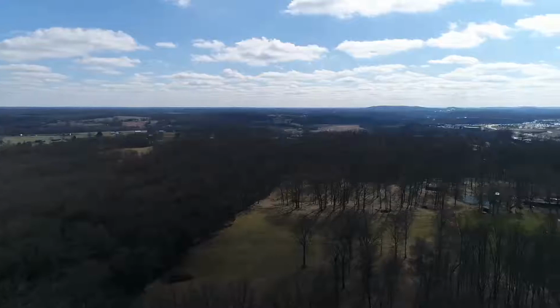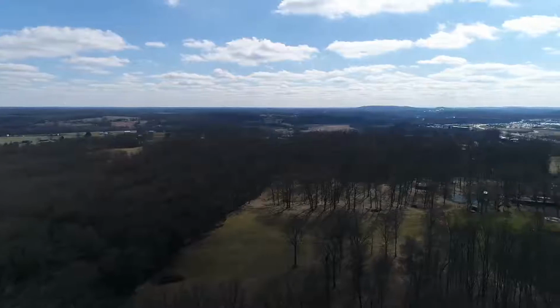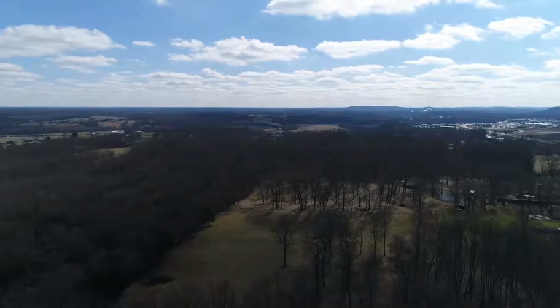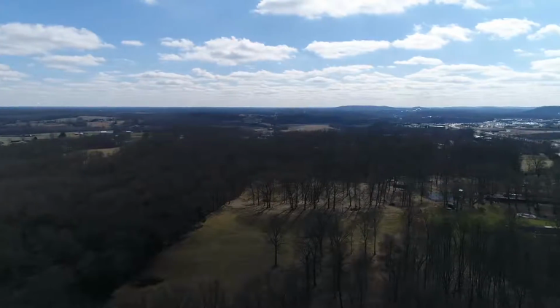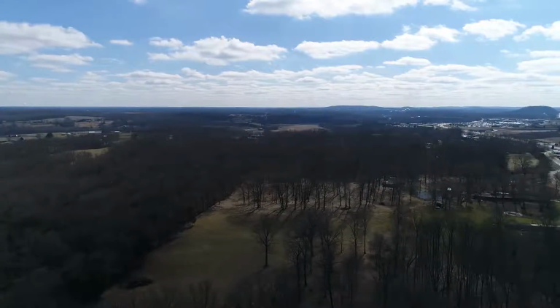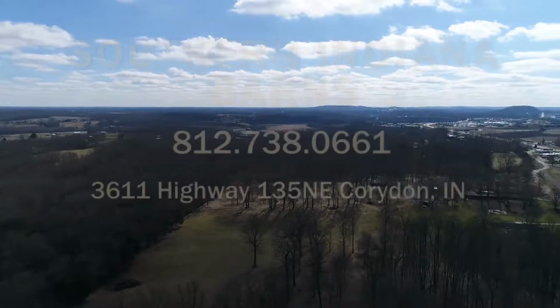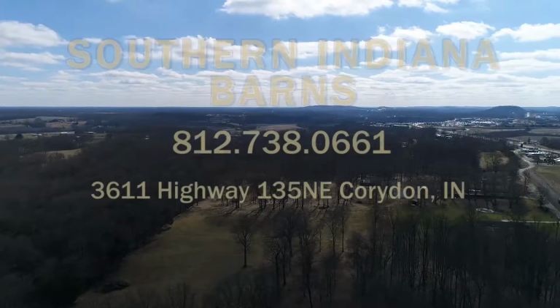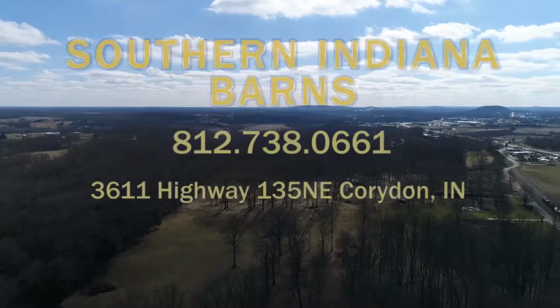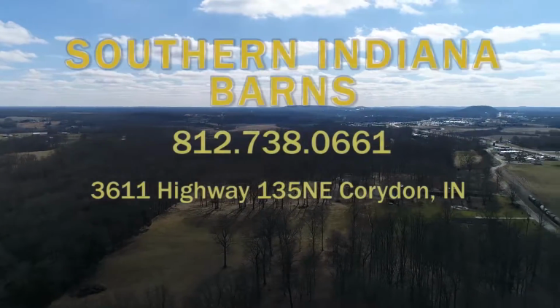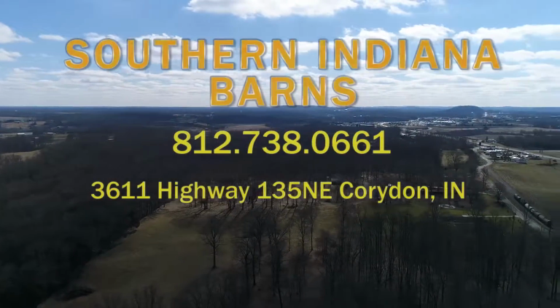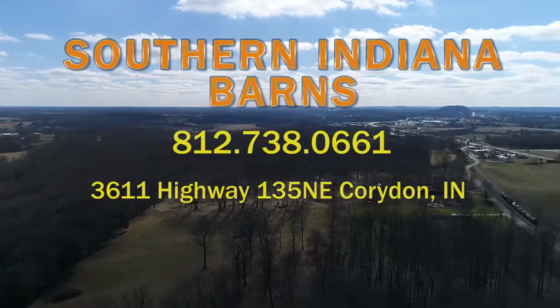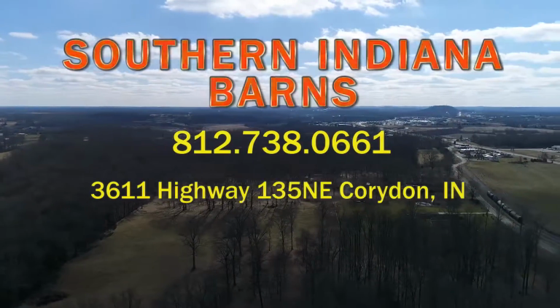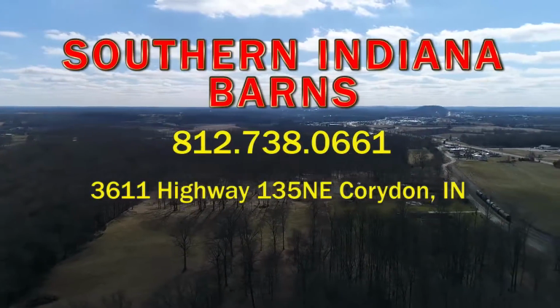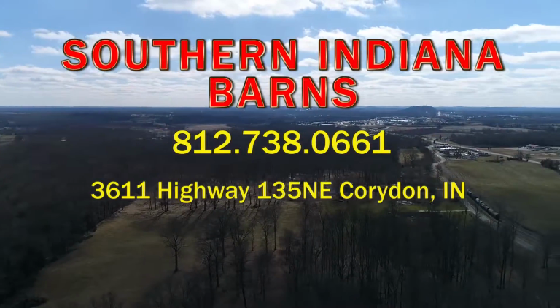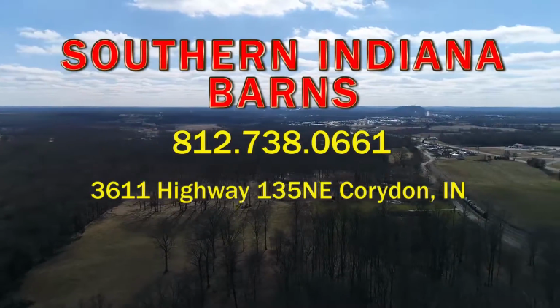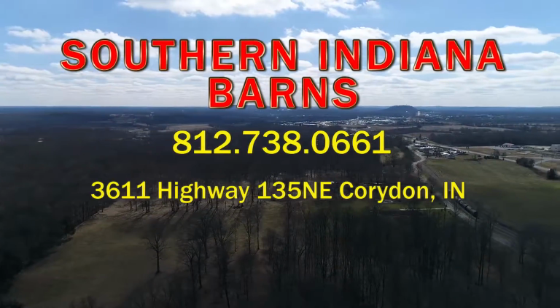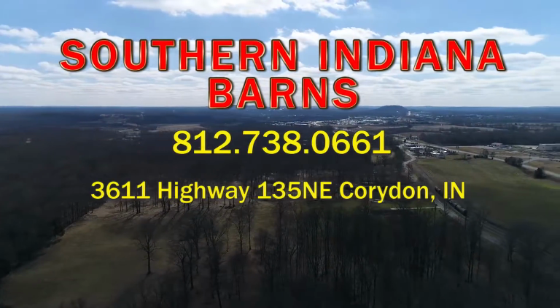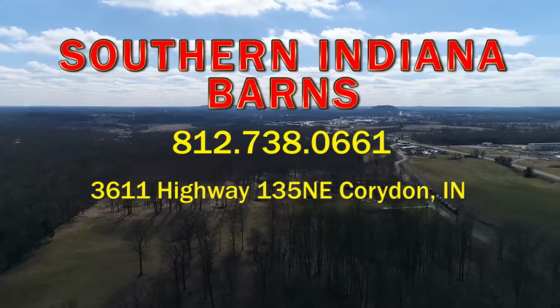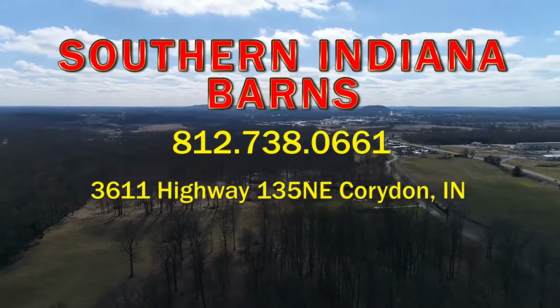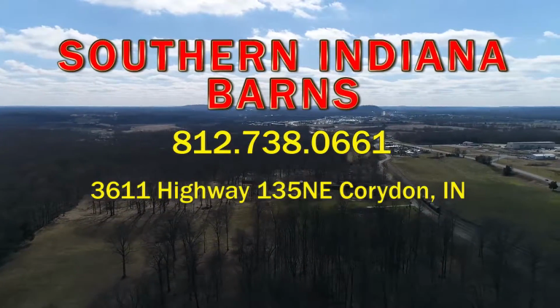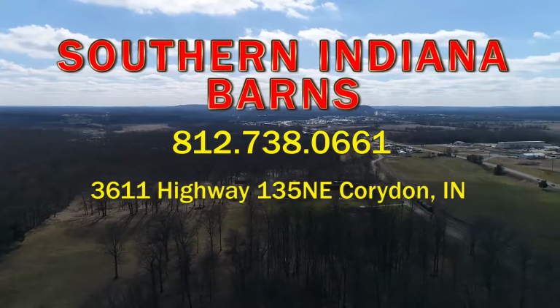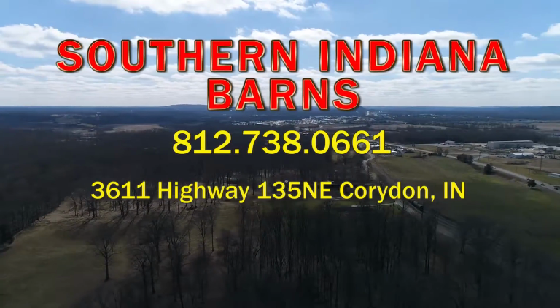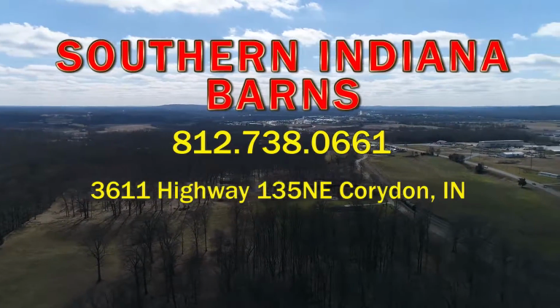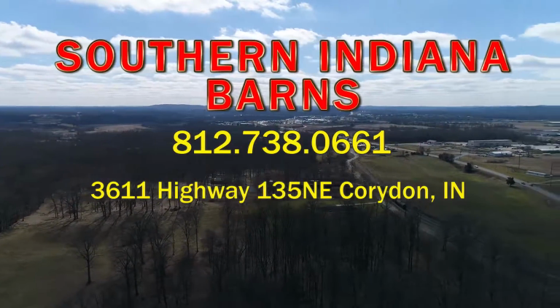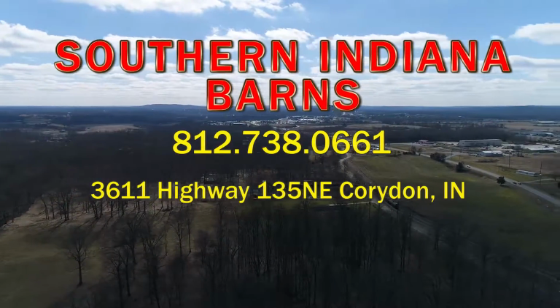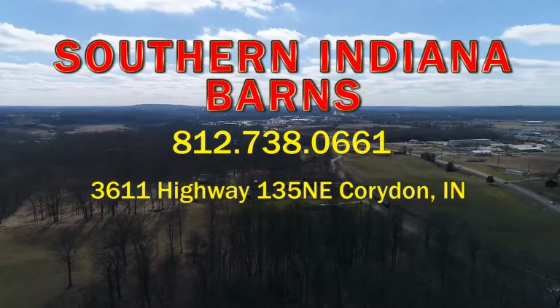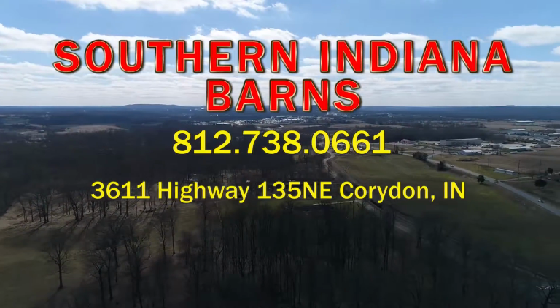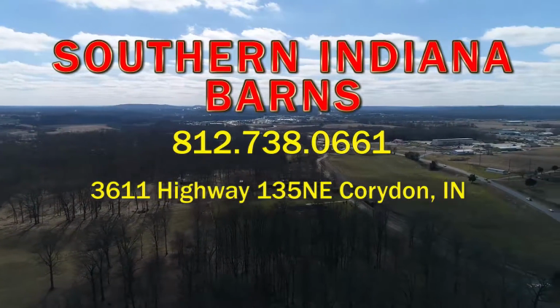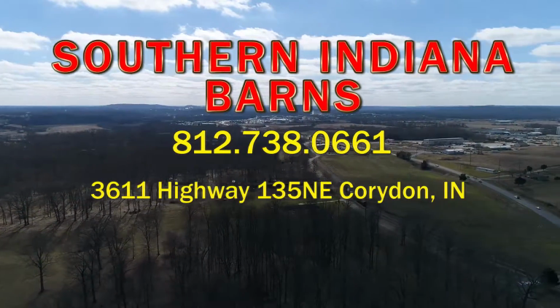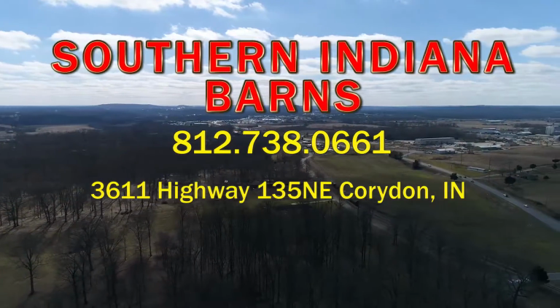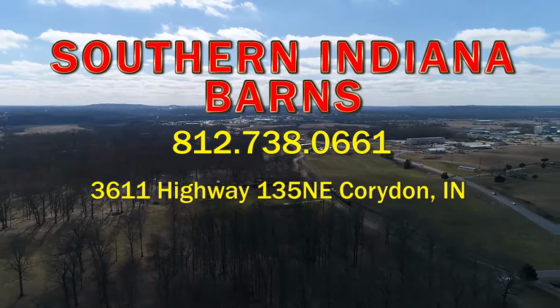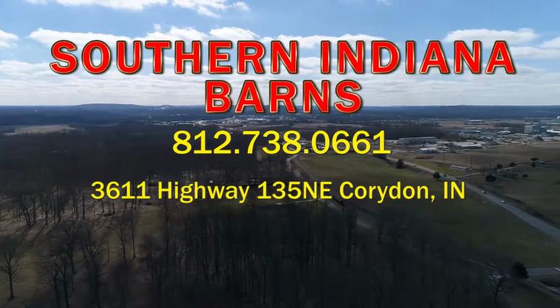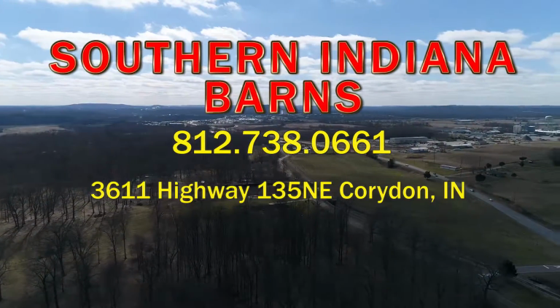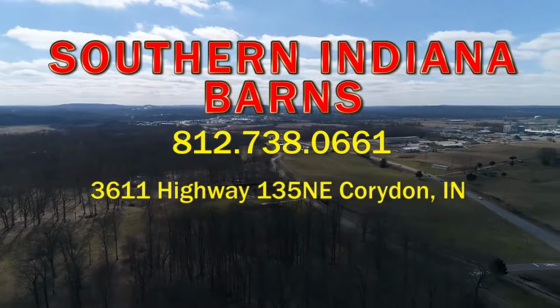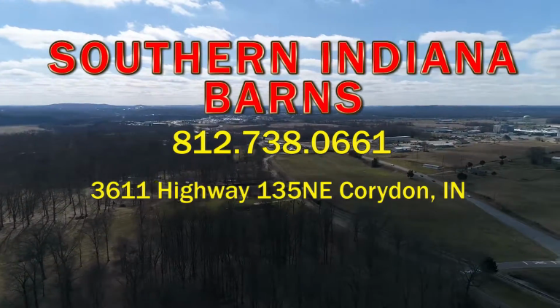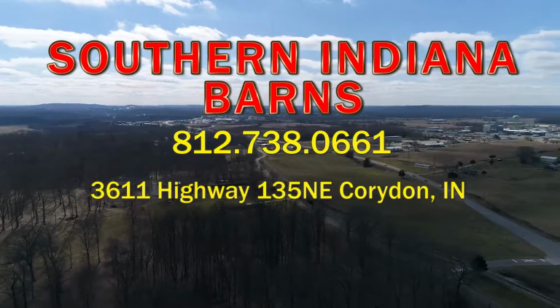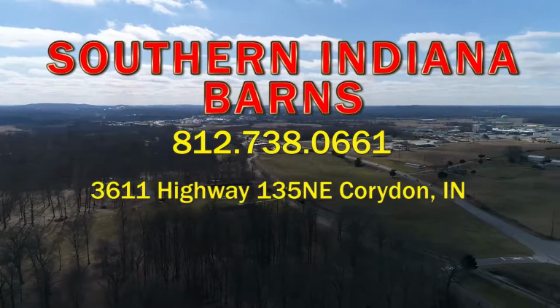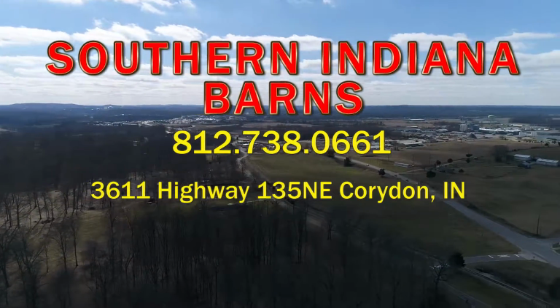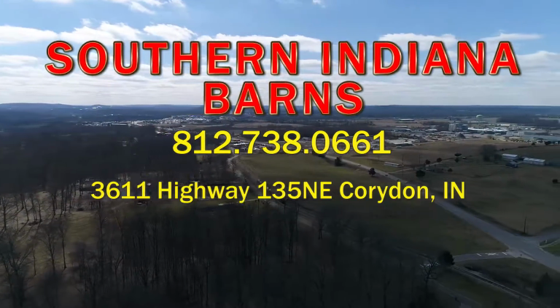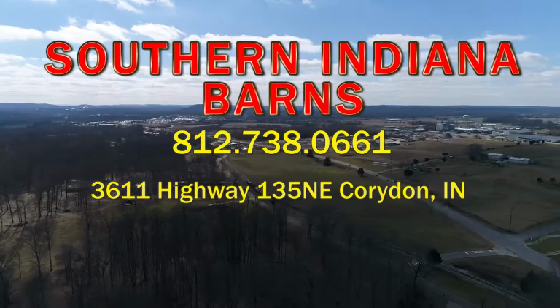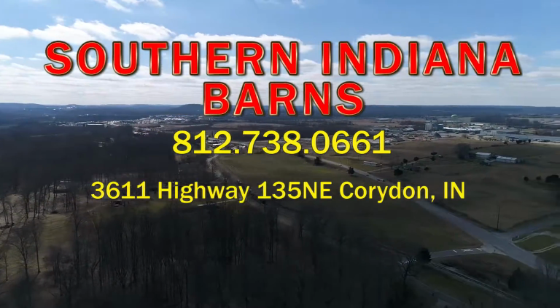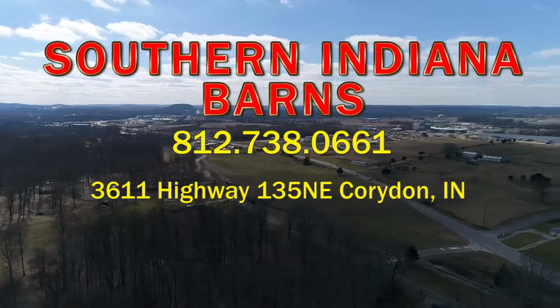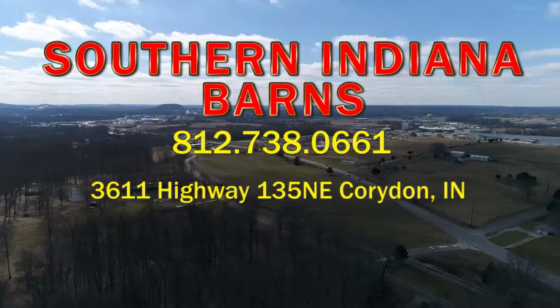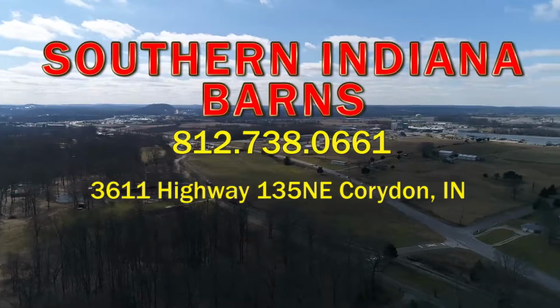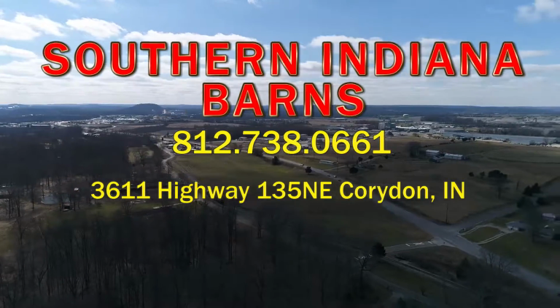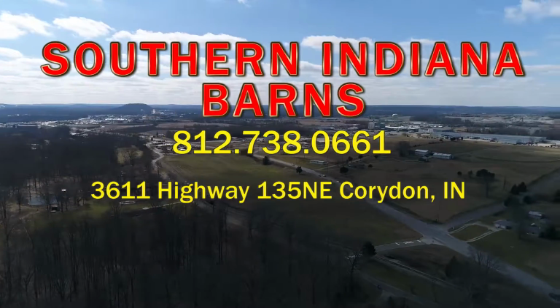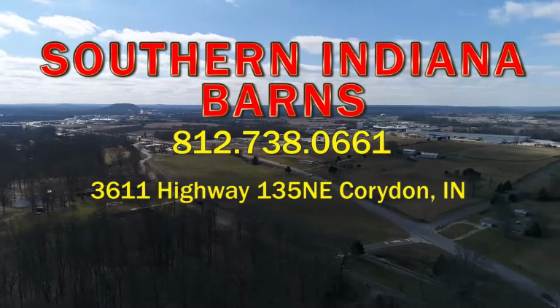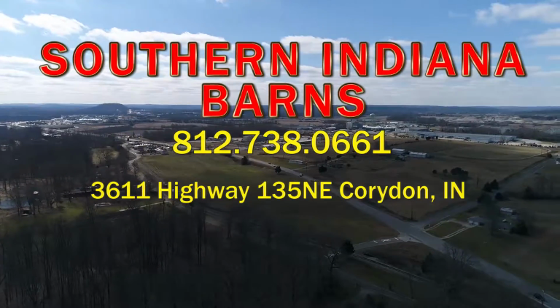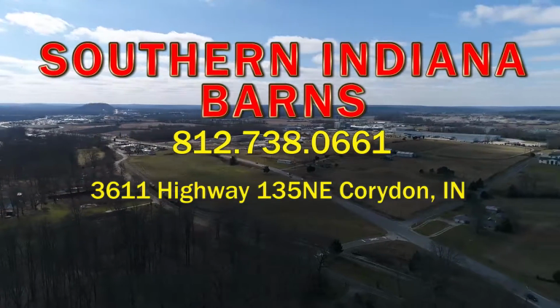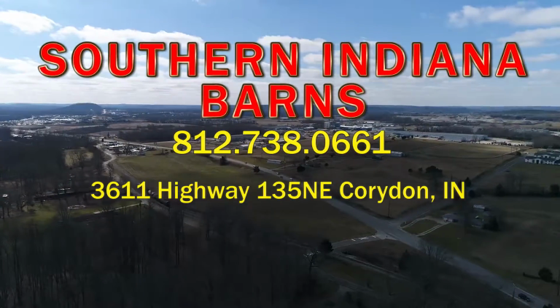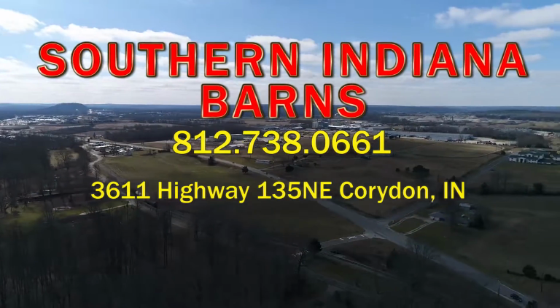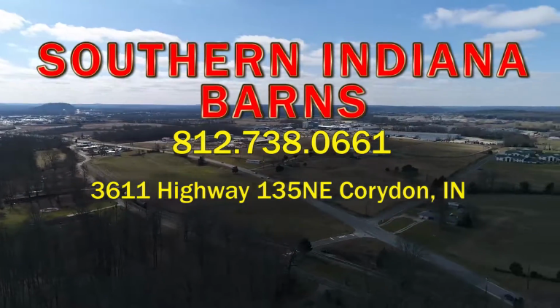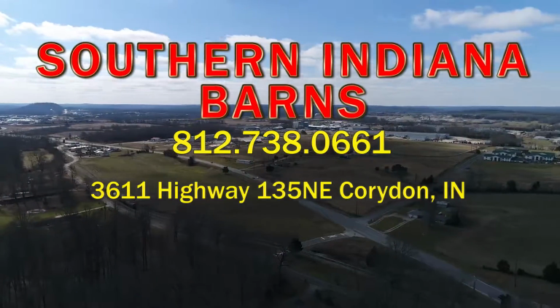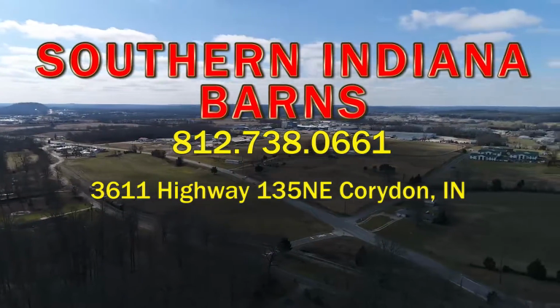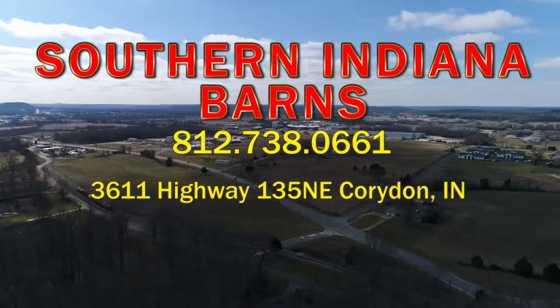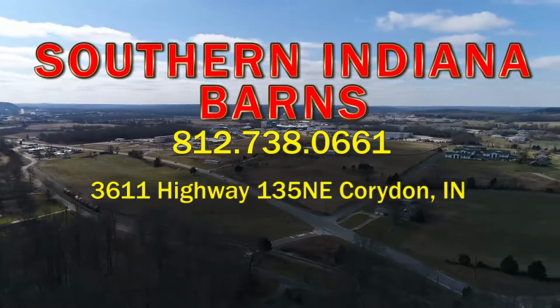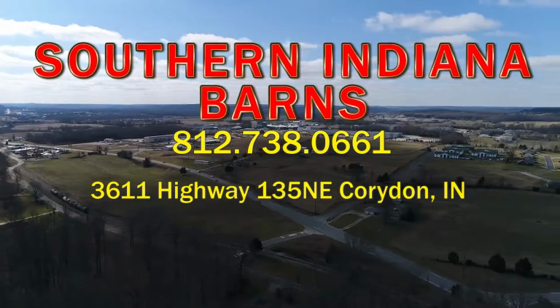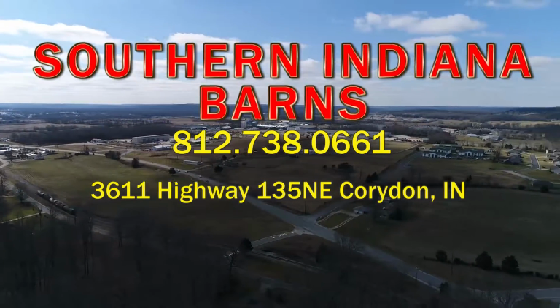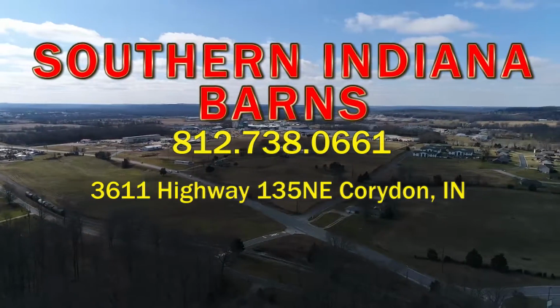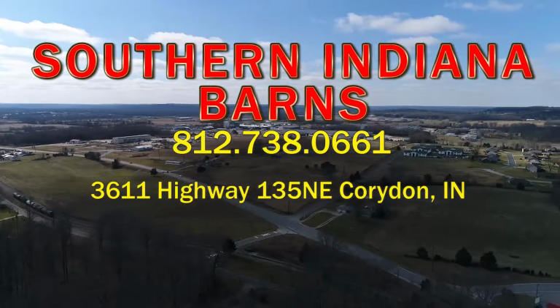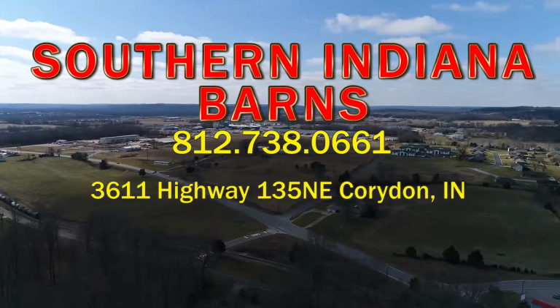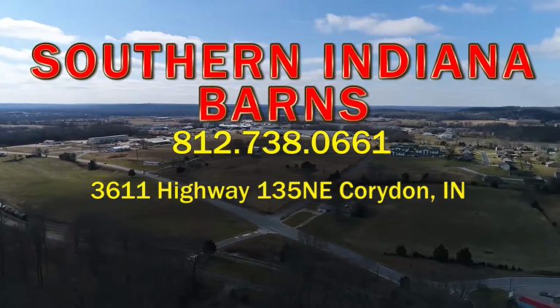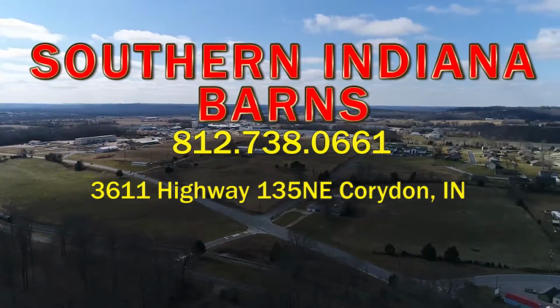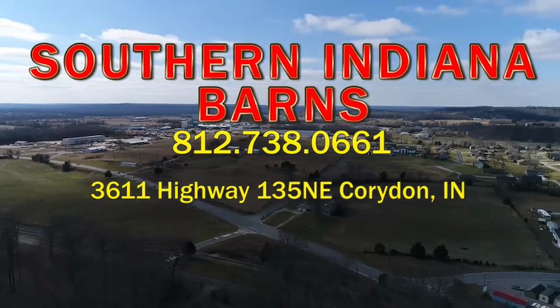Southern Indiana Barns, located at 3611 Highway 135 Northeast in Corydon, Indiana. Just one mile north of Walmart.